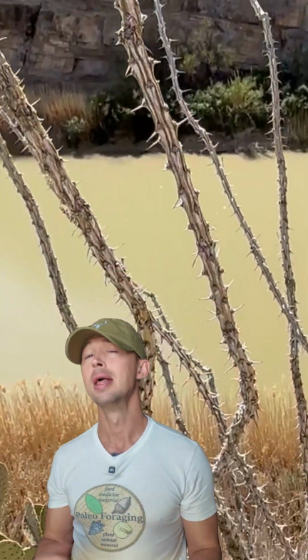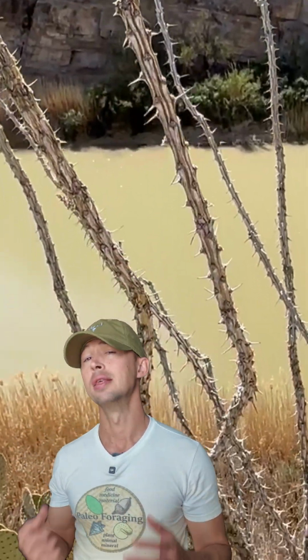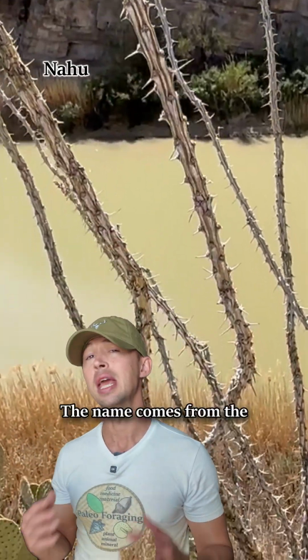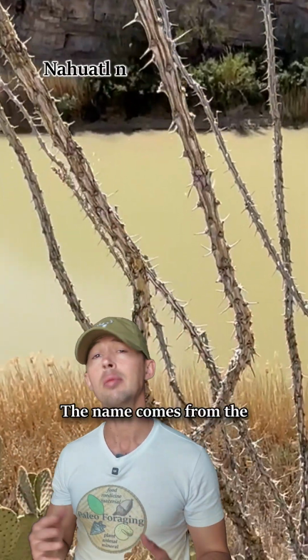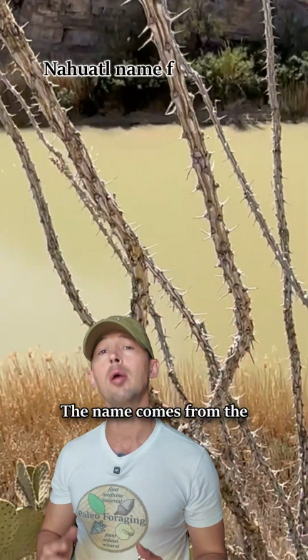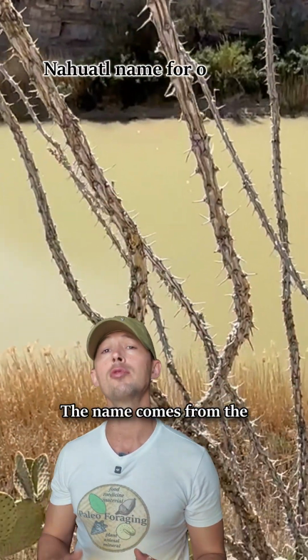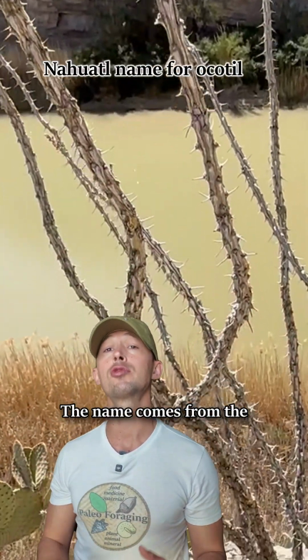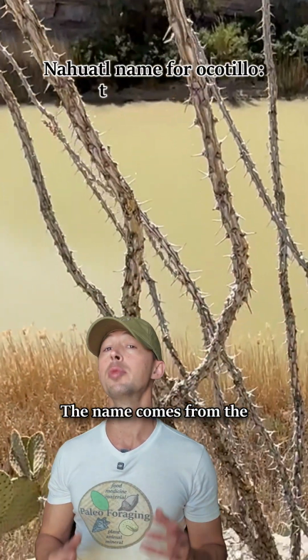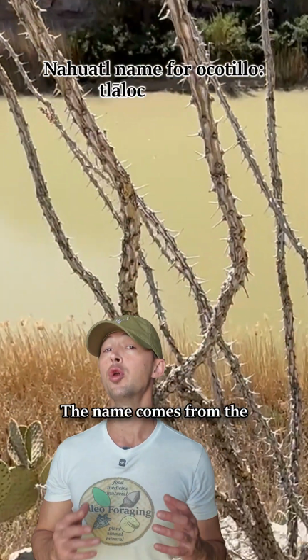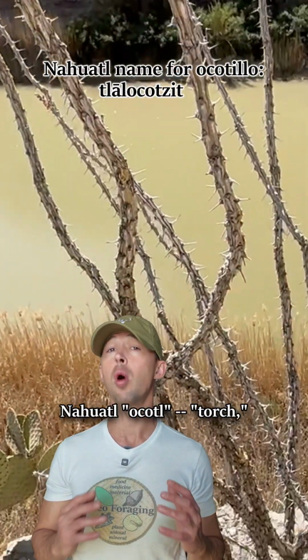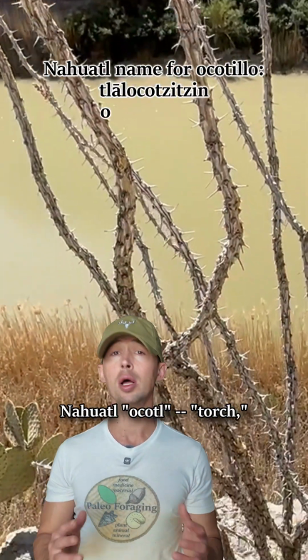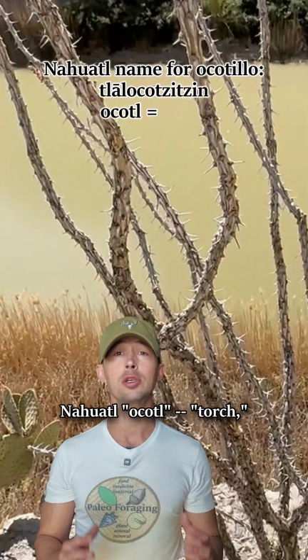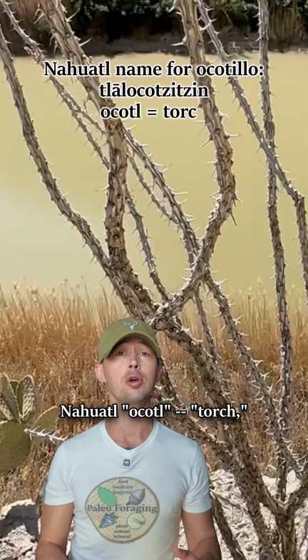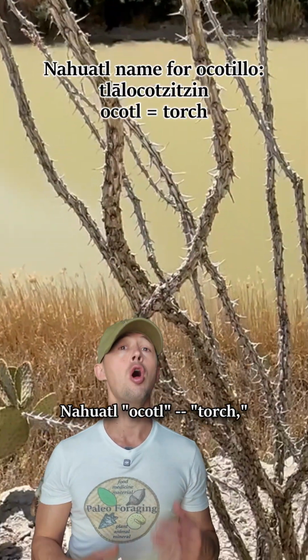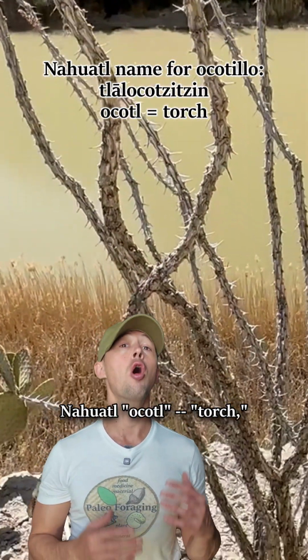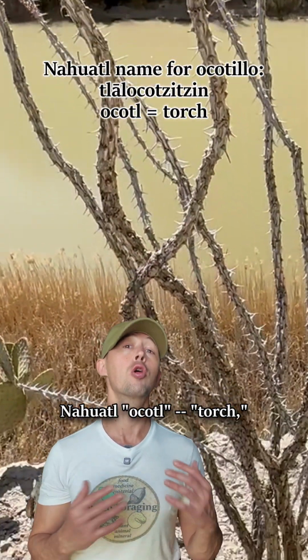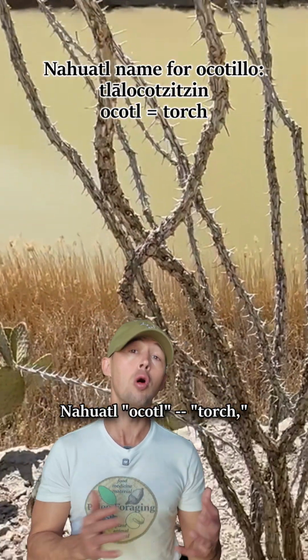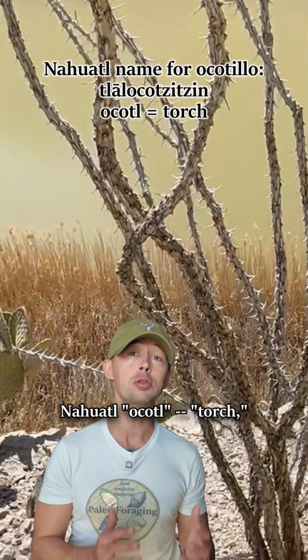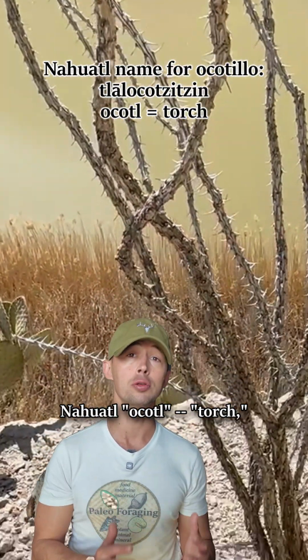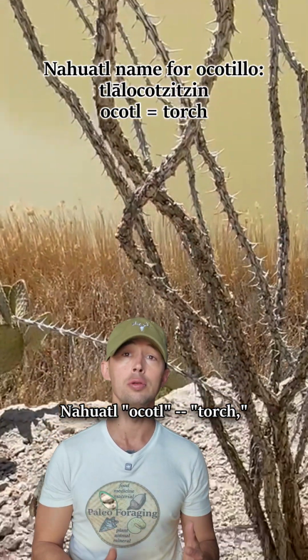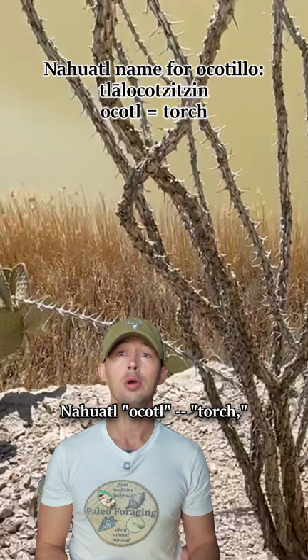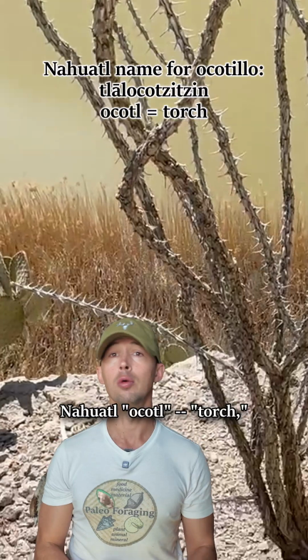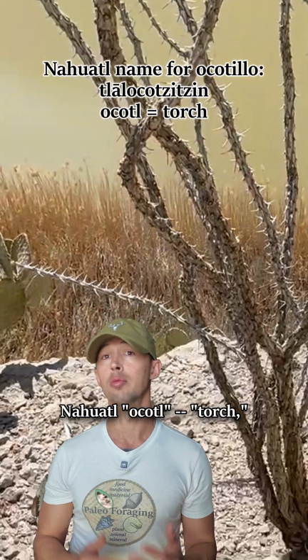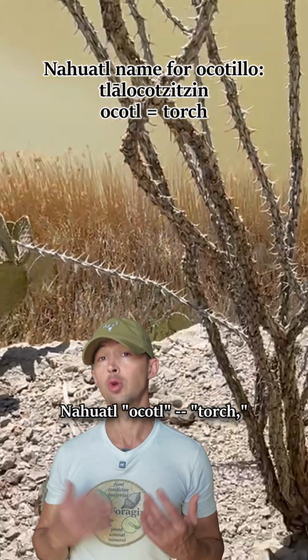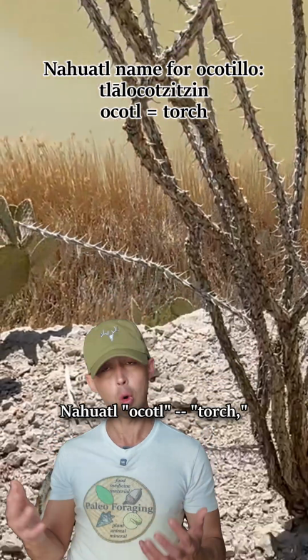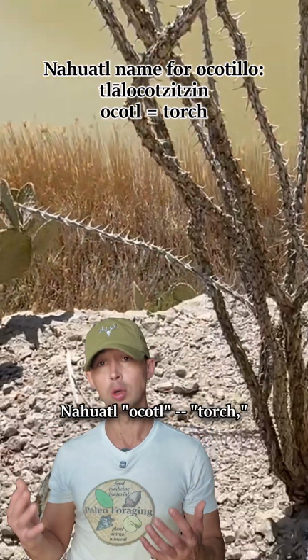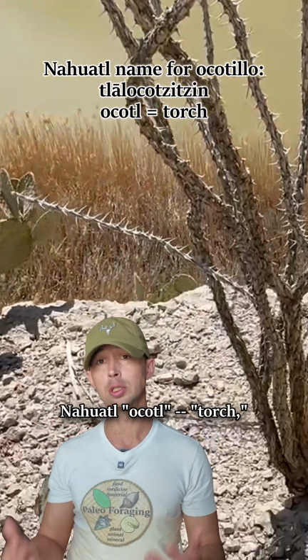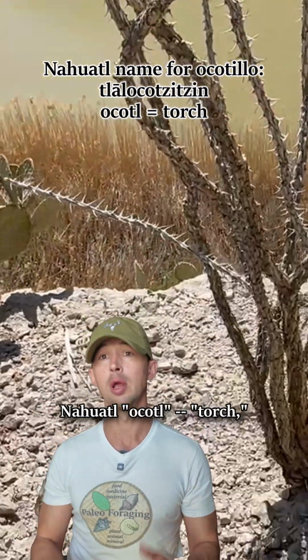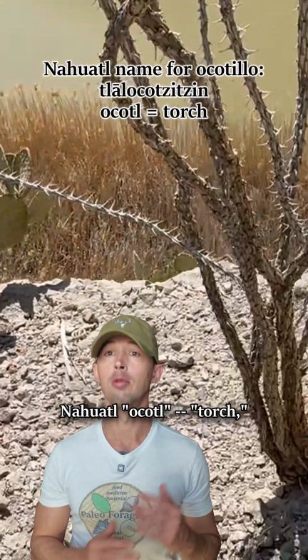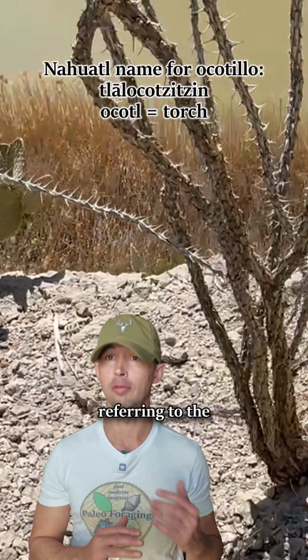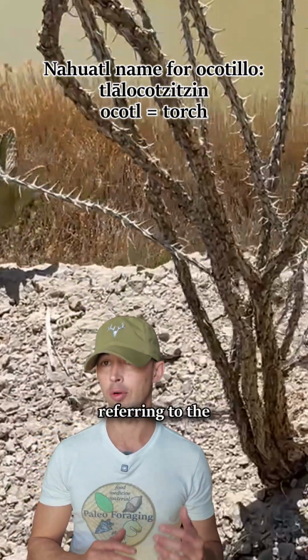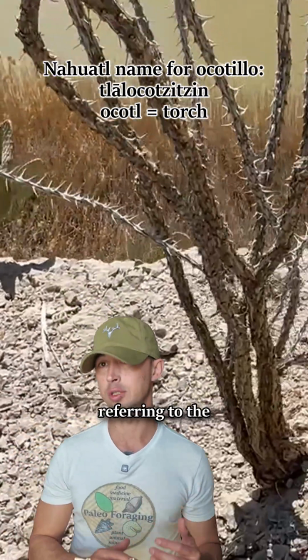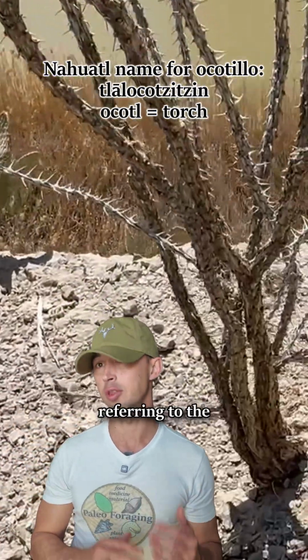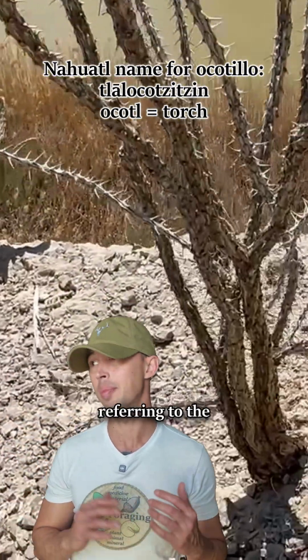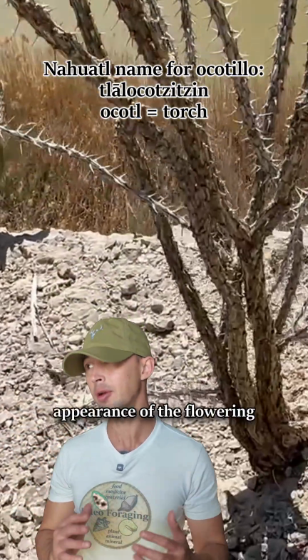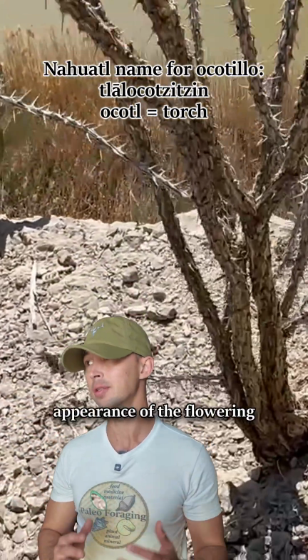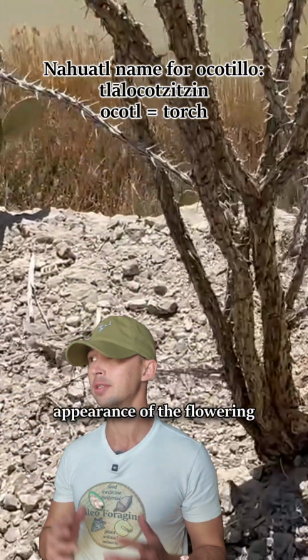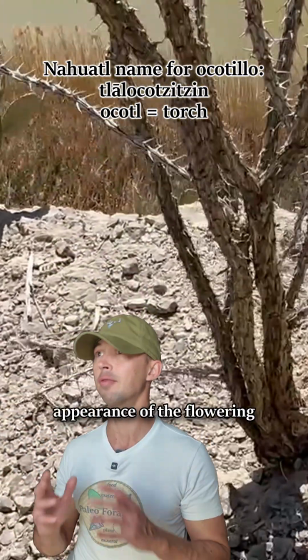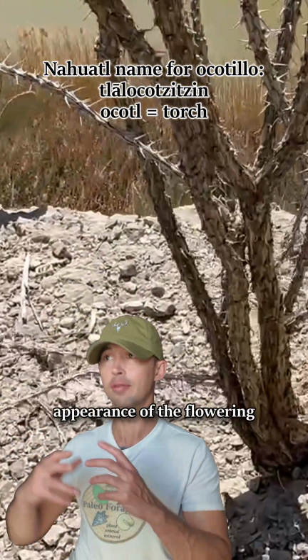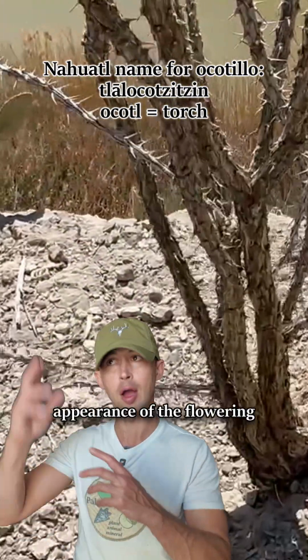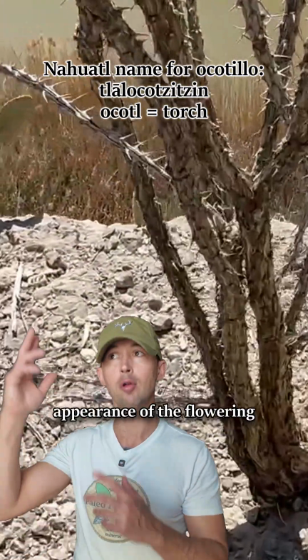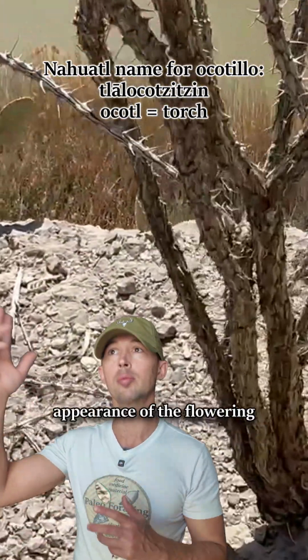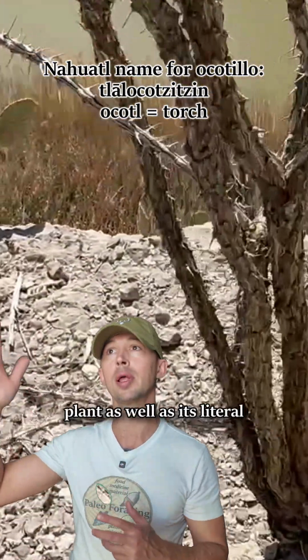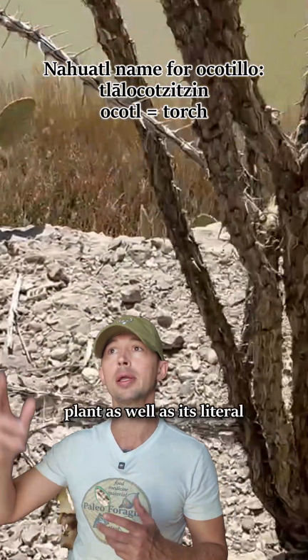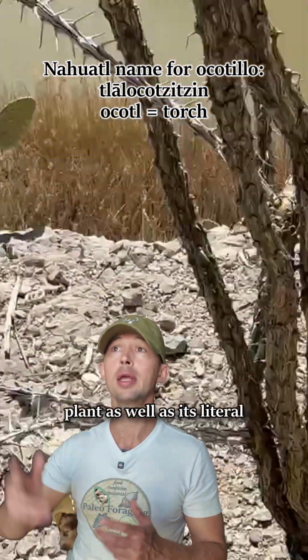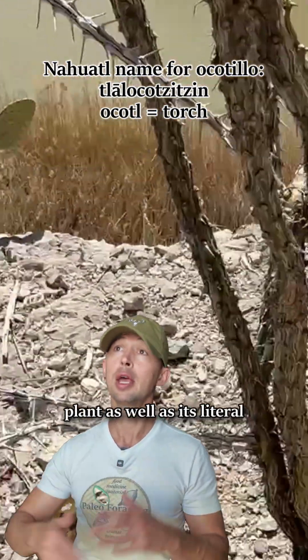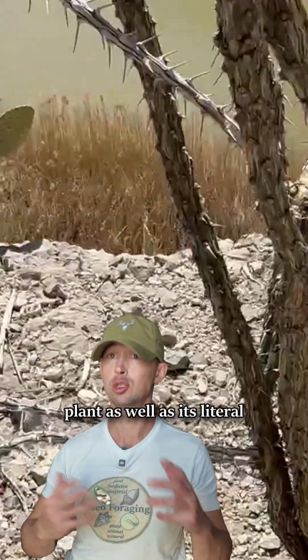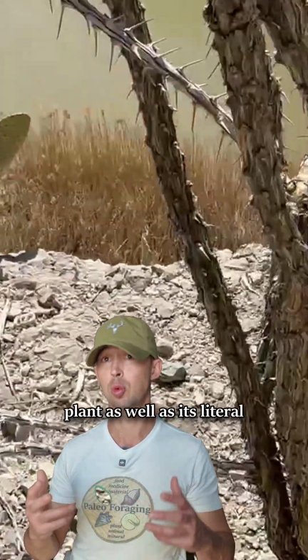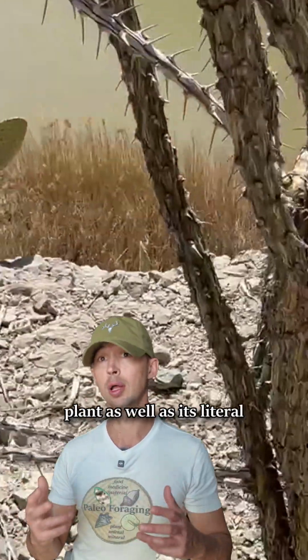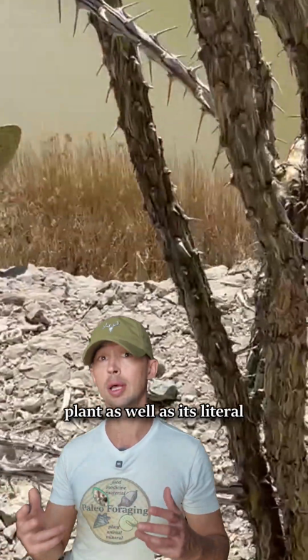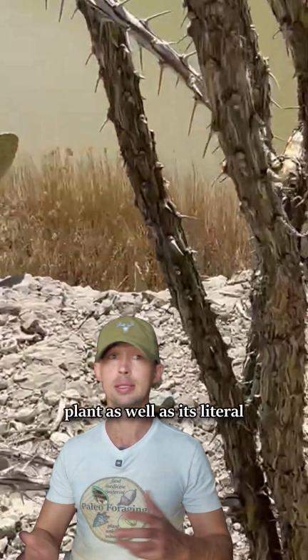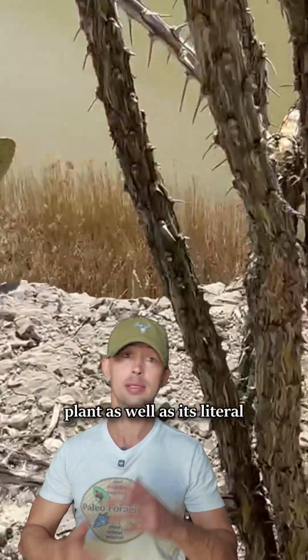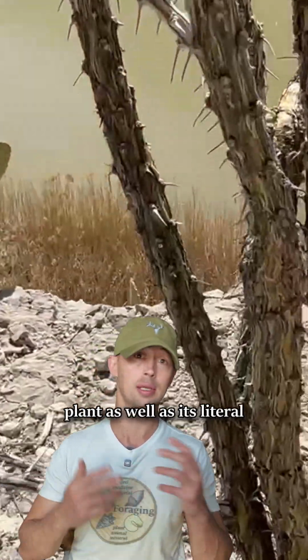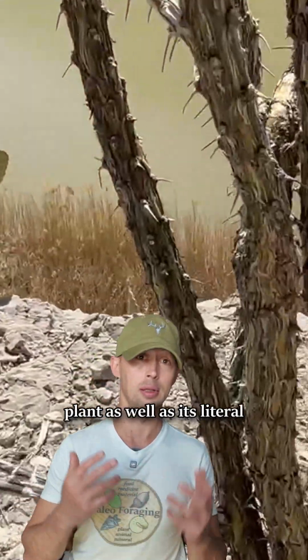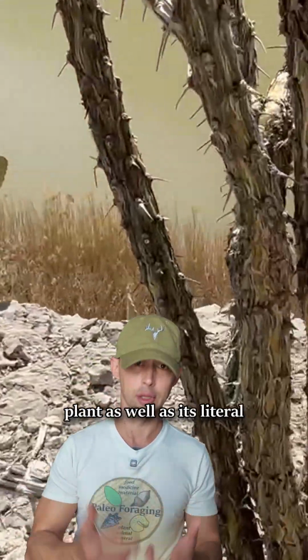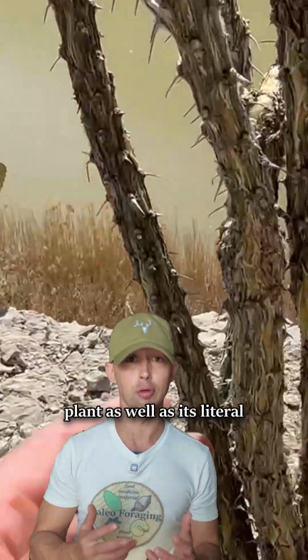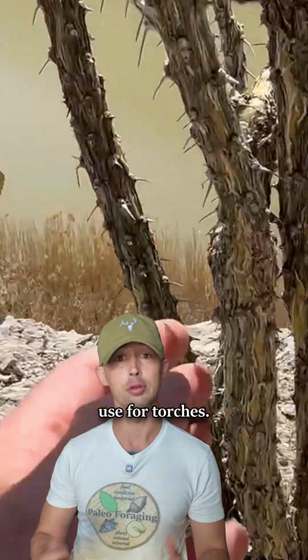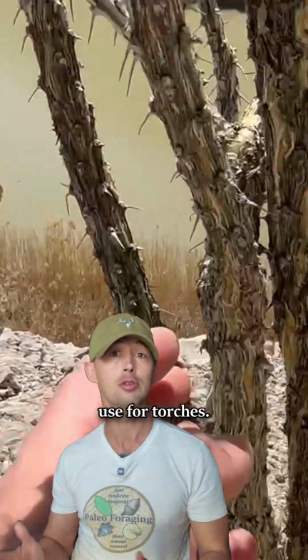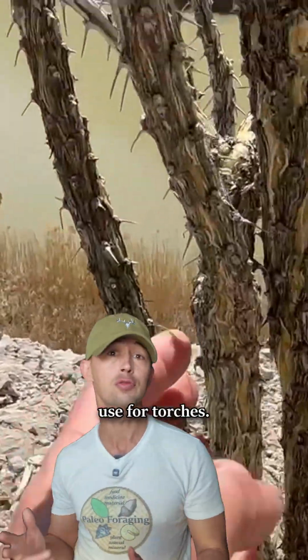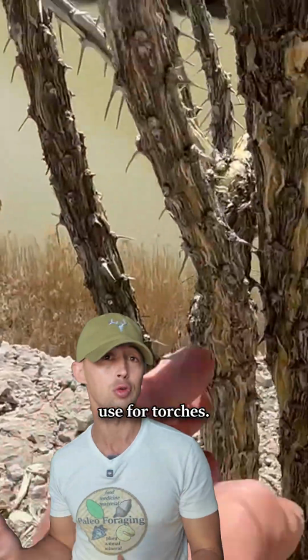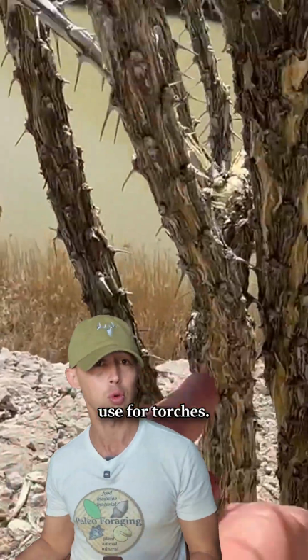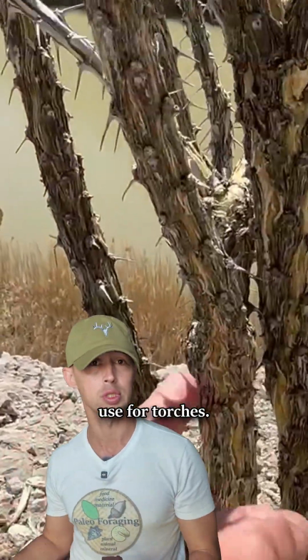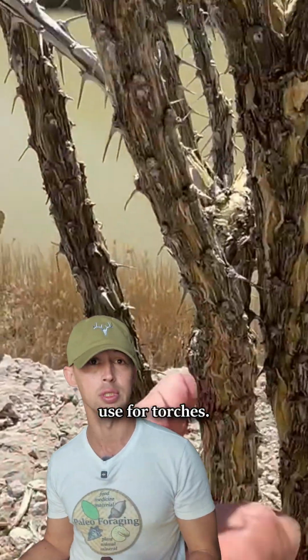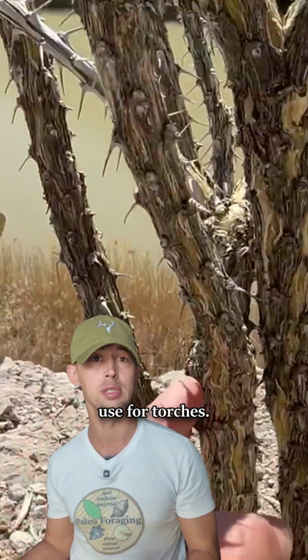The name comes from the Nahuatl word 'okoto,' meaning torch, referring to the appearance of the flowering plant as well as its literal use for torches.